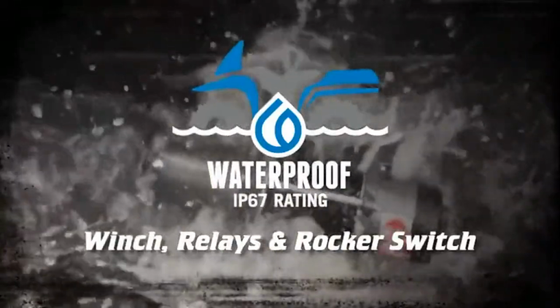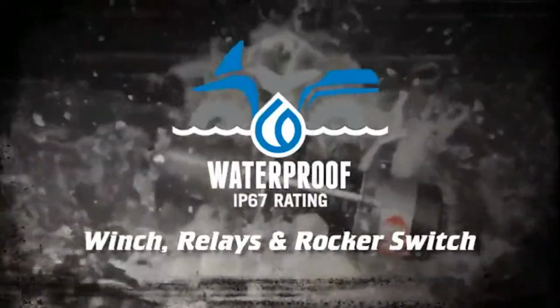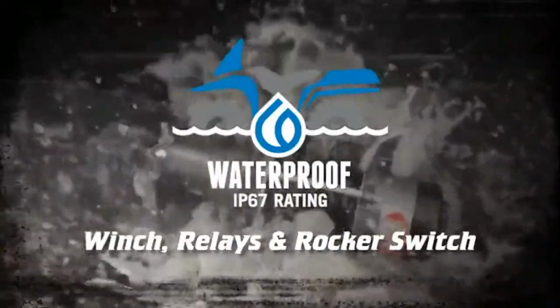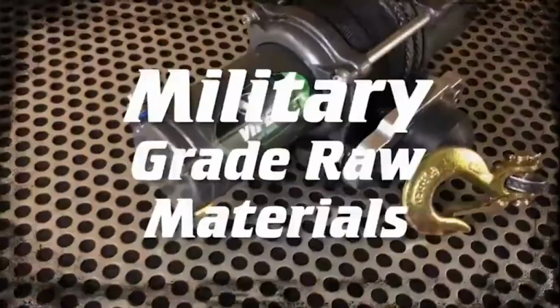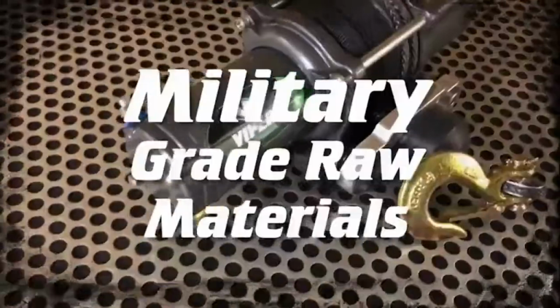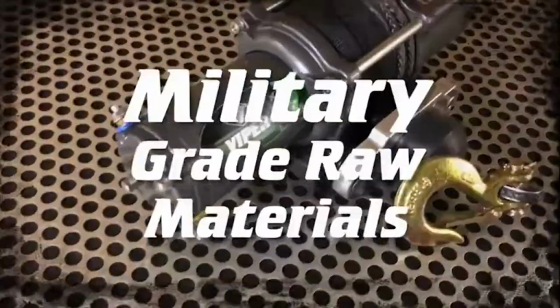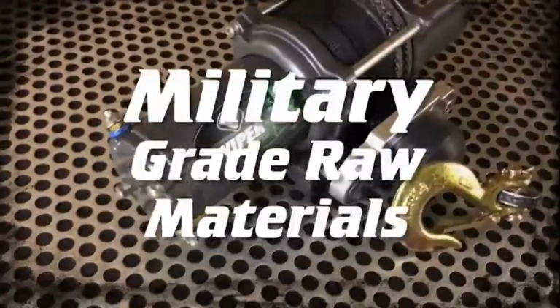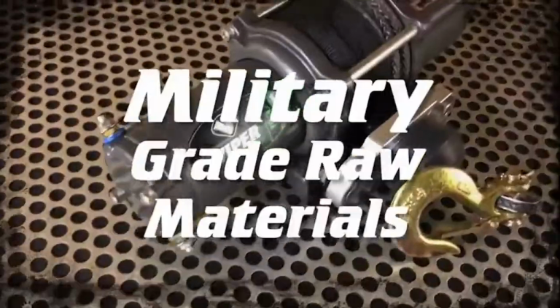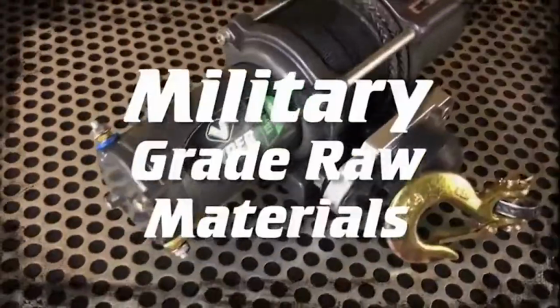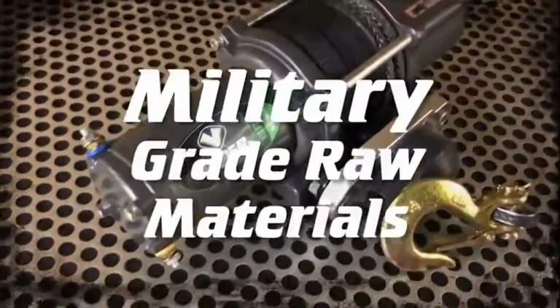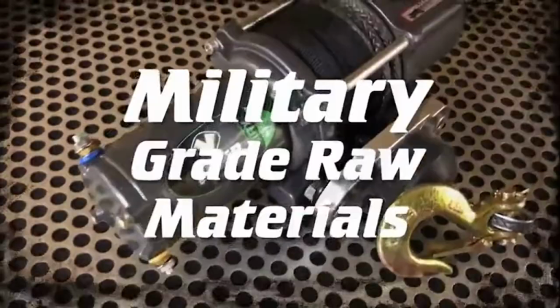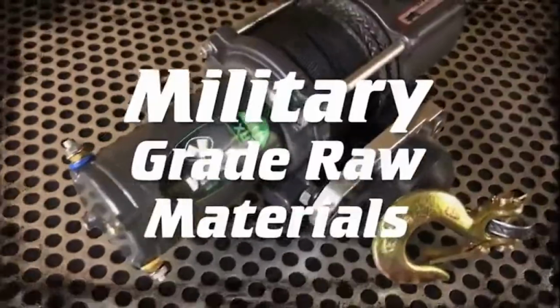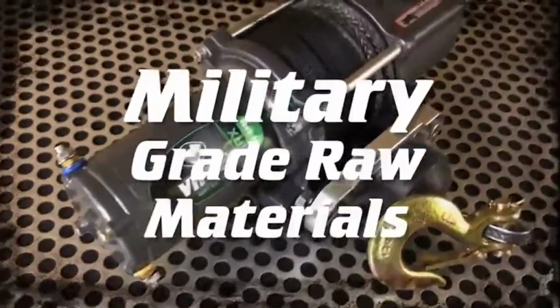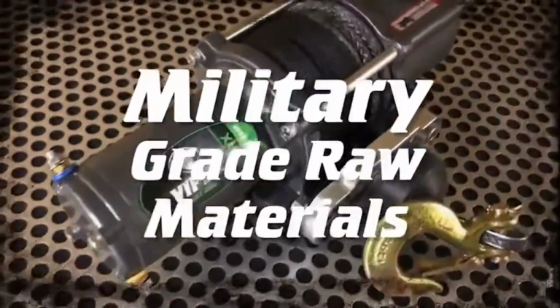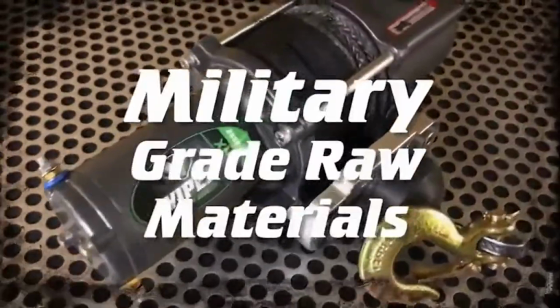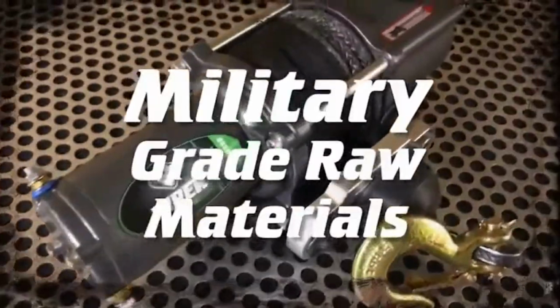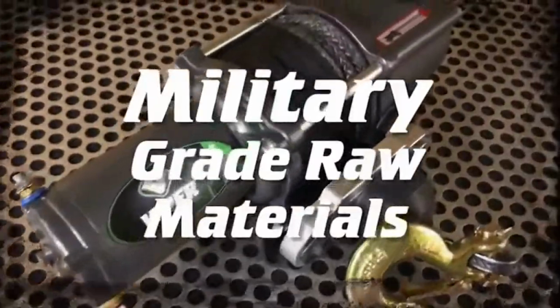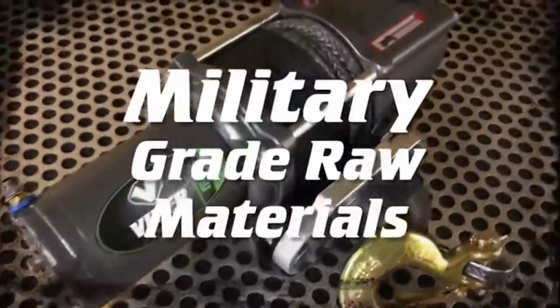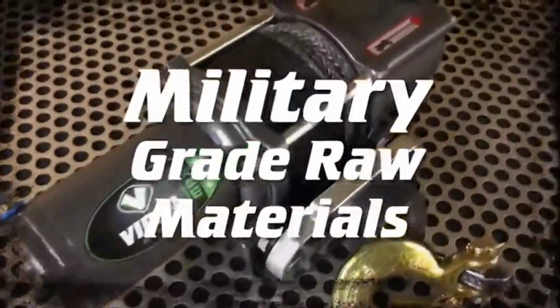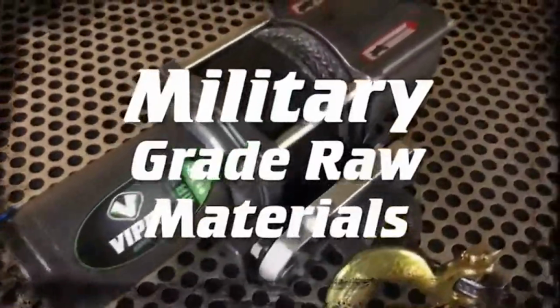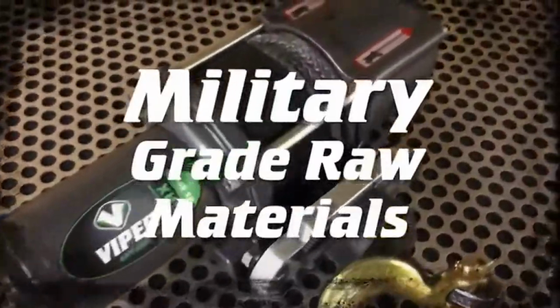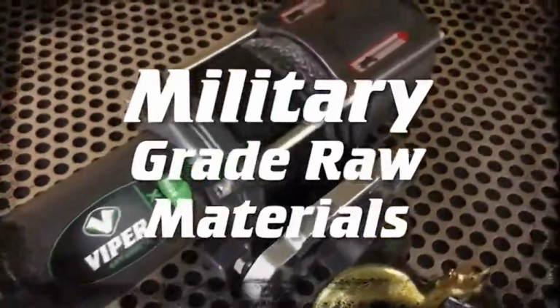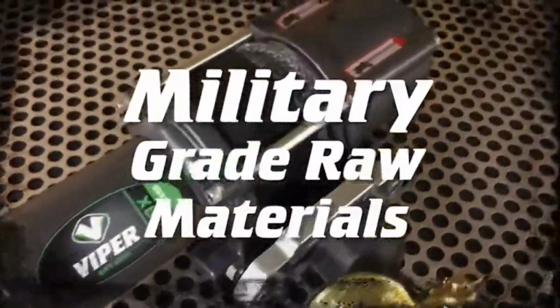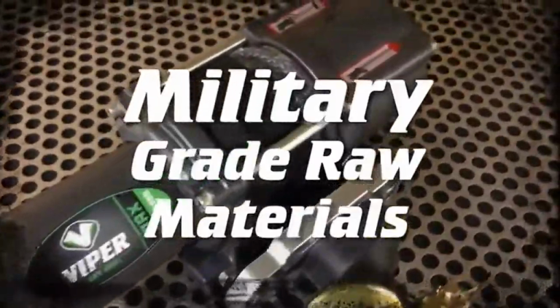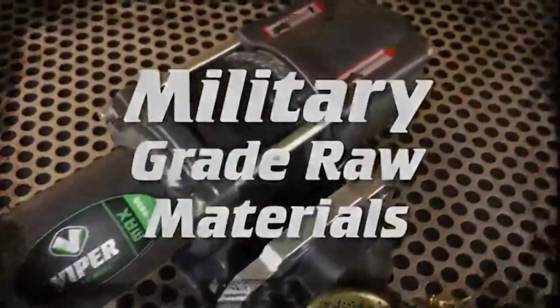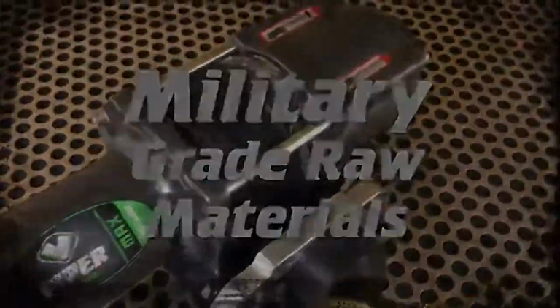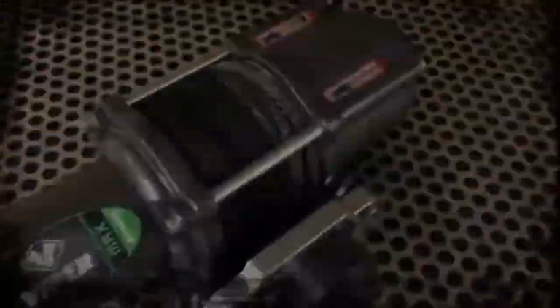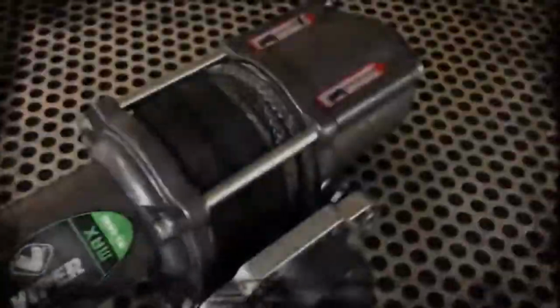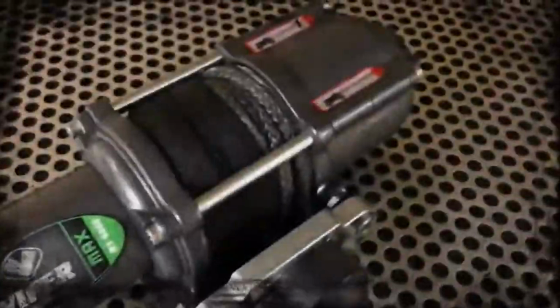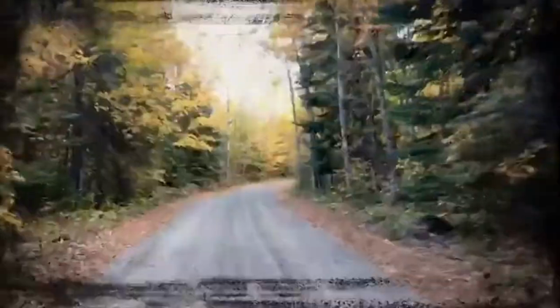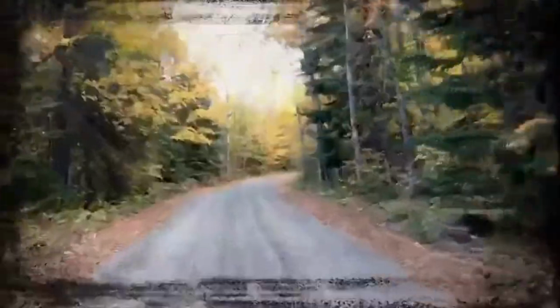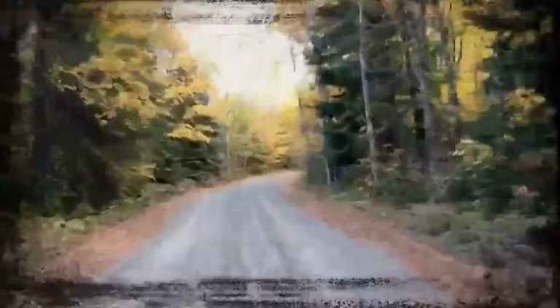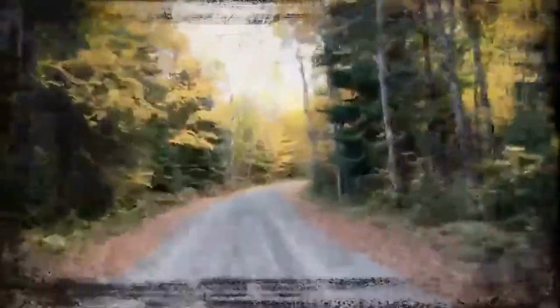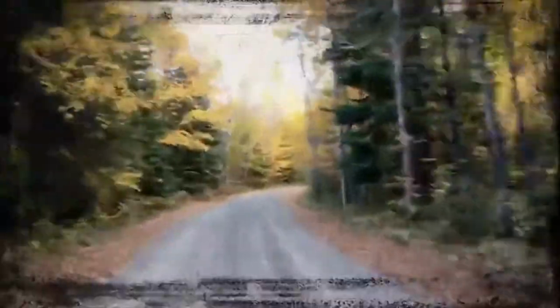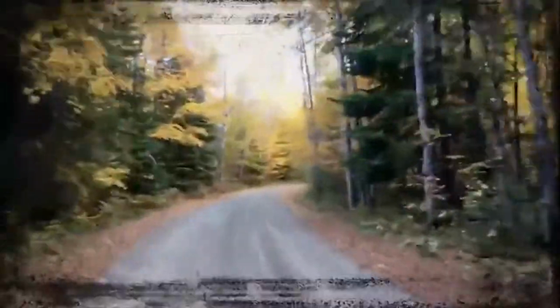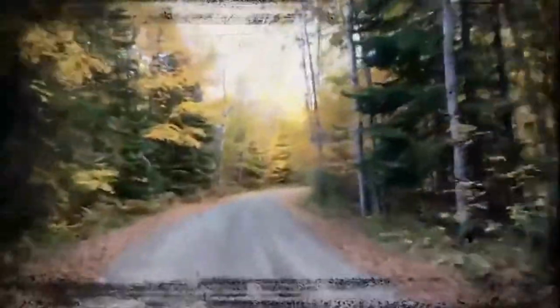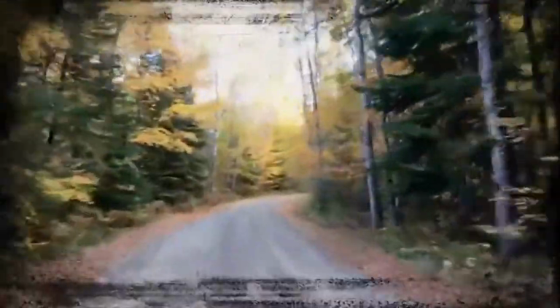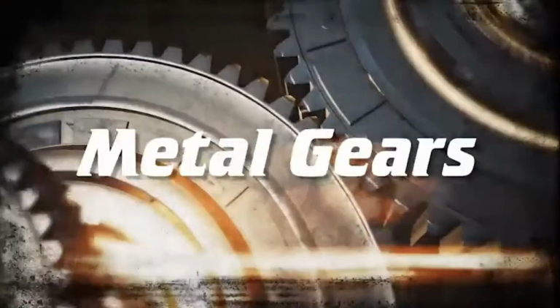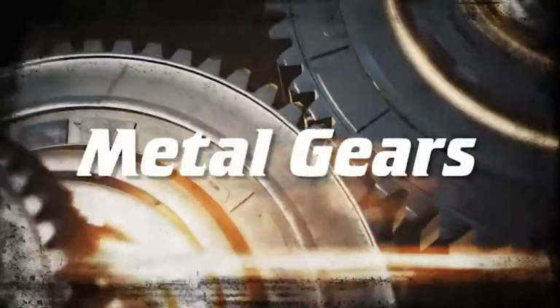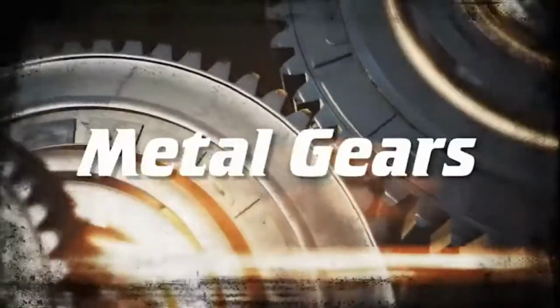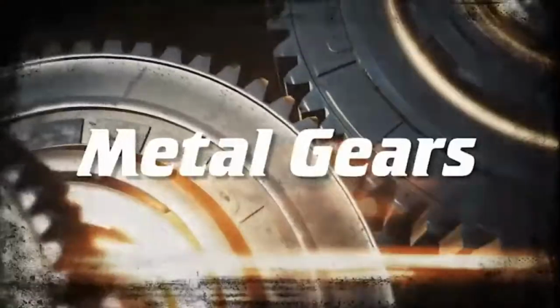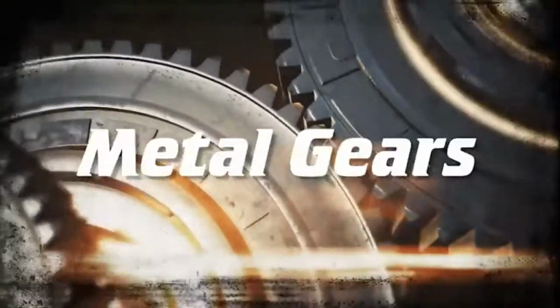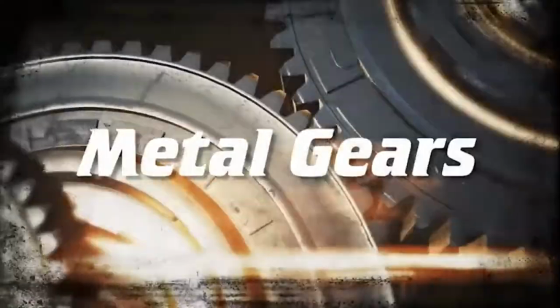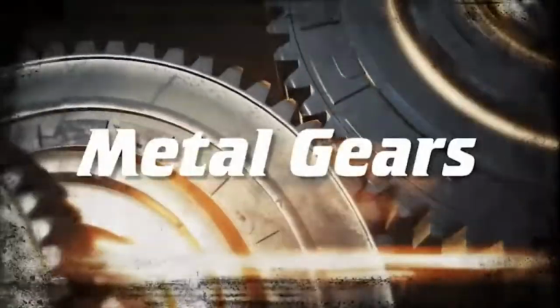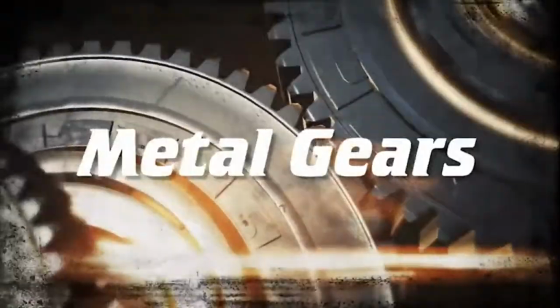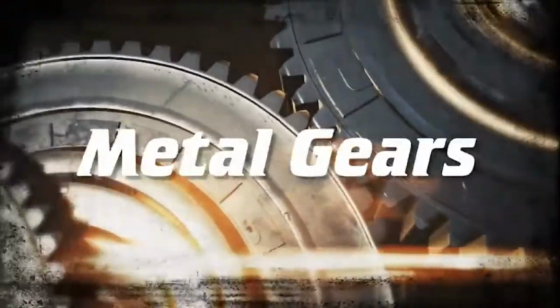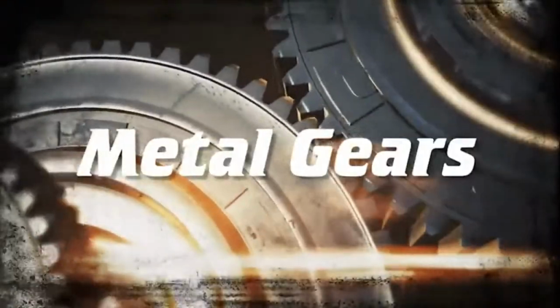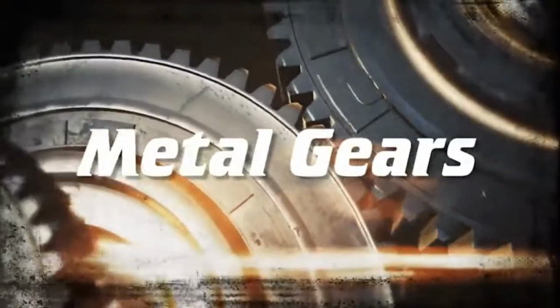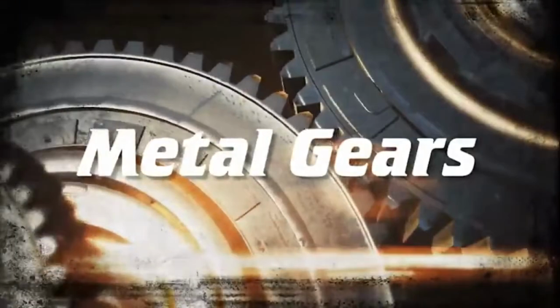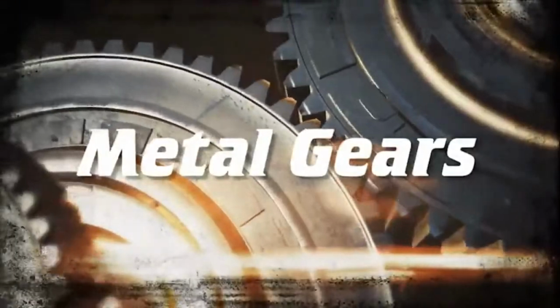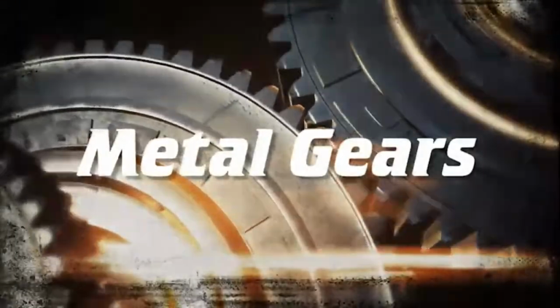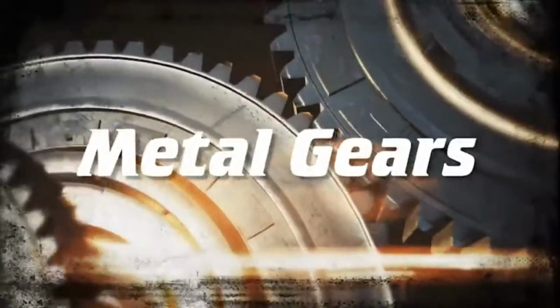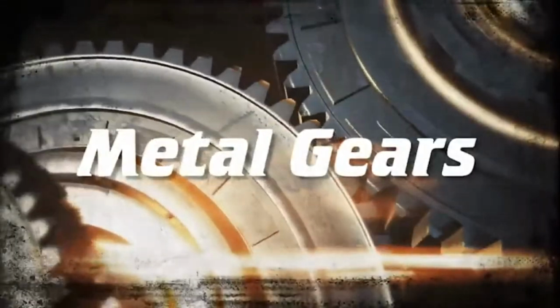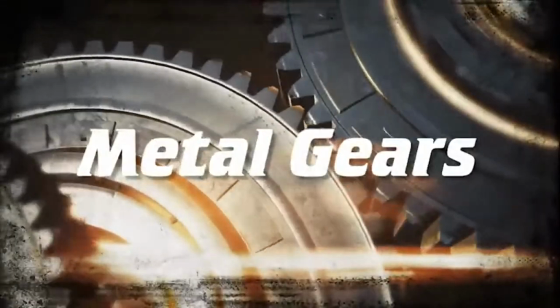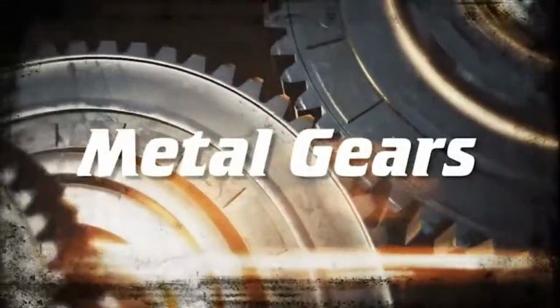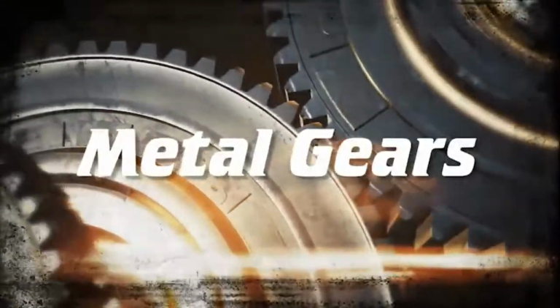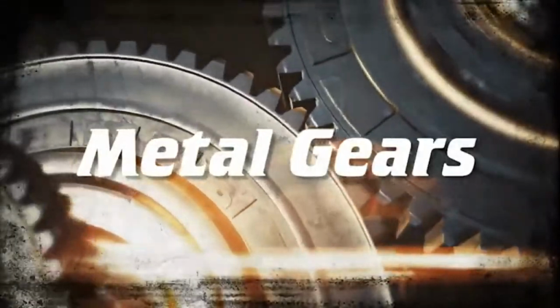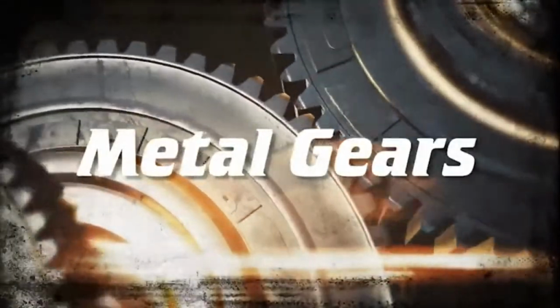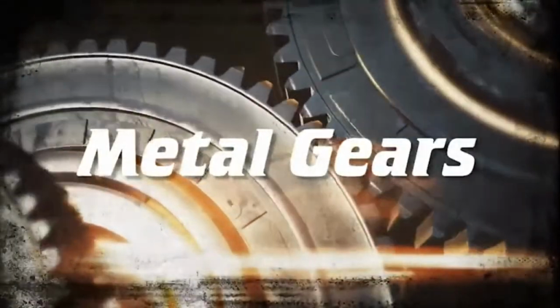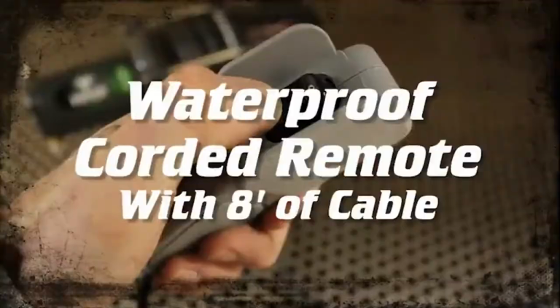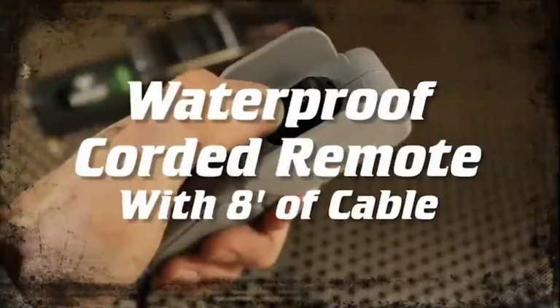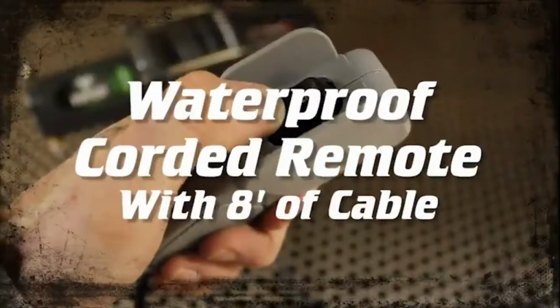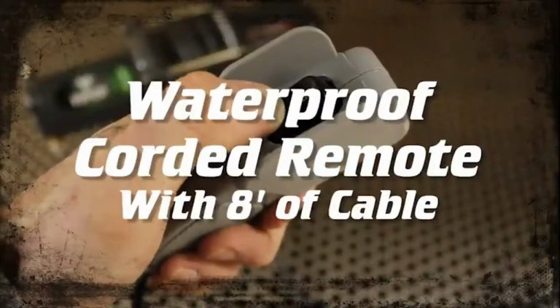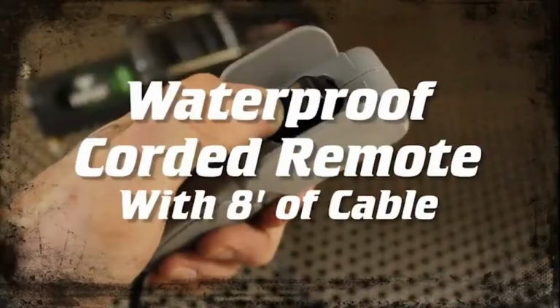Compatible brands include Yamaha, Can-Am, Honda, Kubota, John Deere, Kawasaki, and Suzuki.